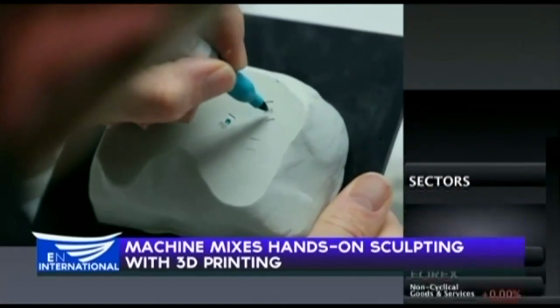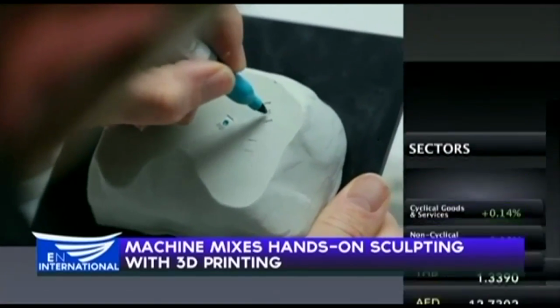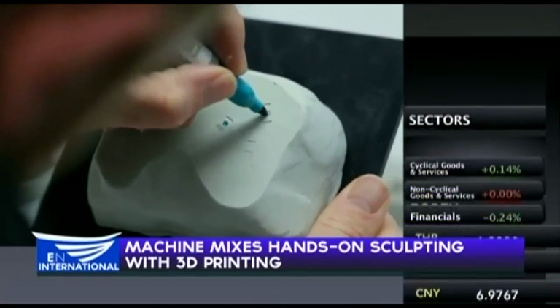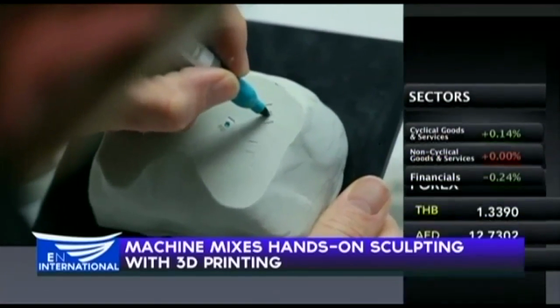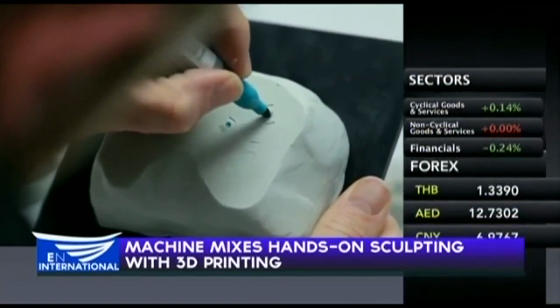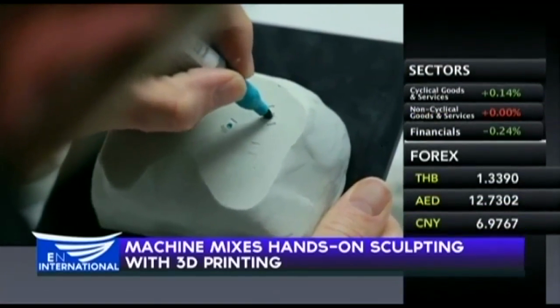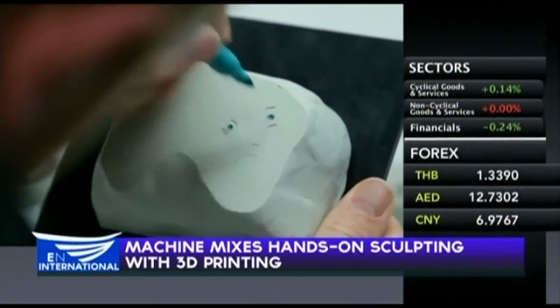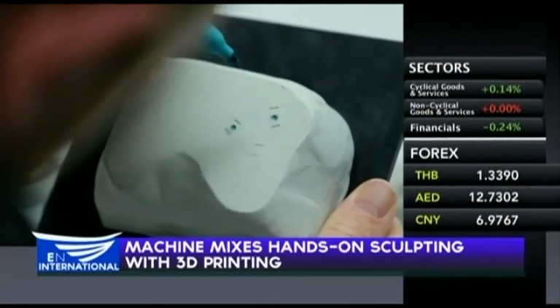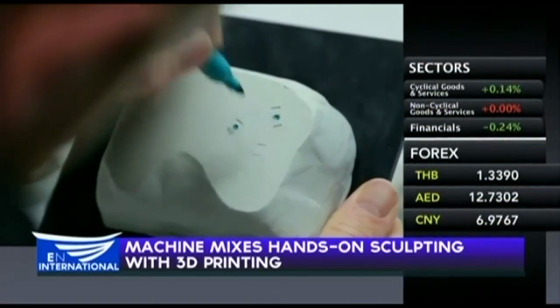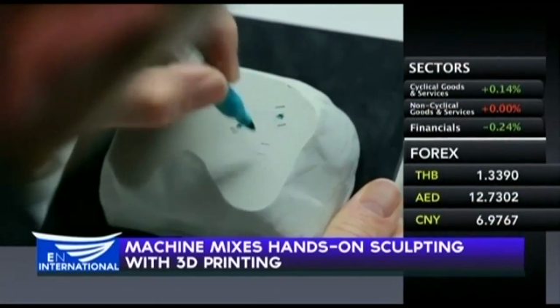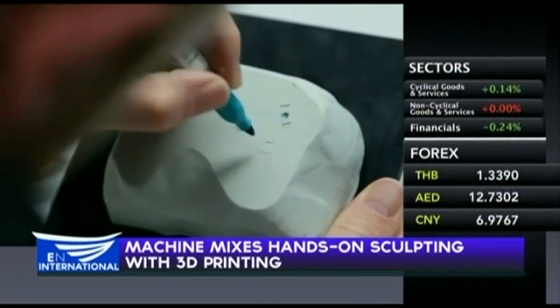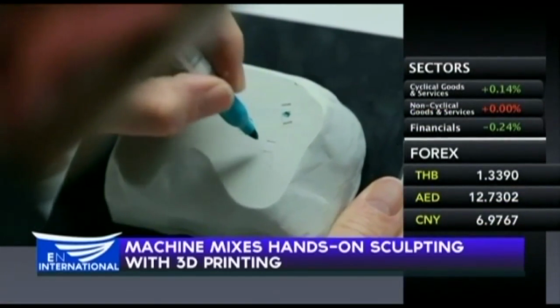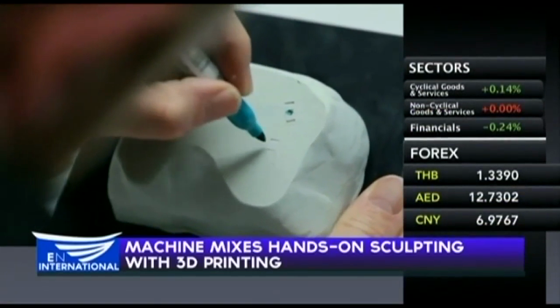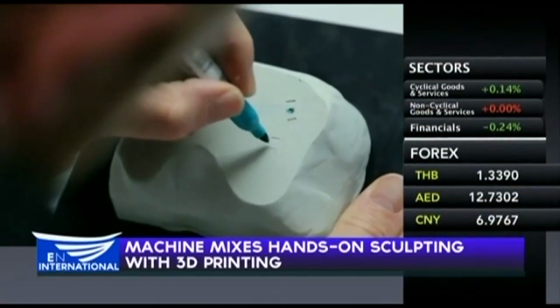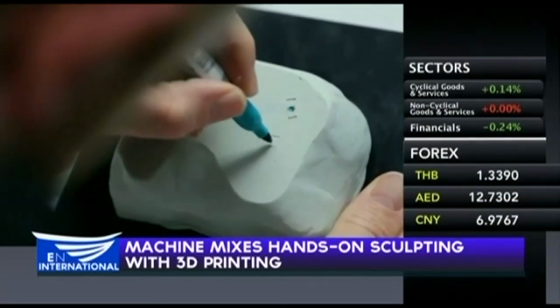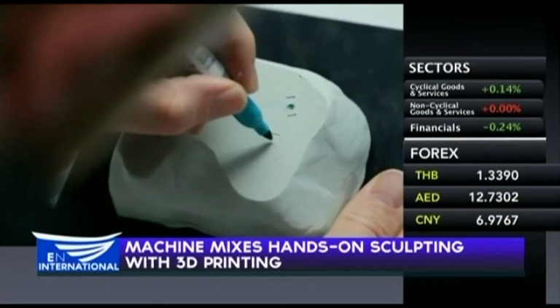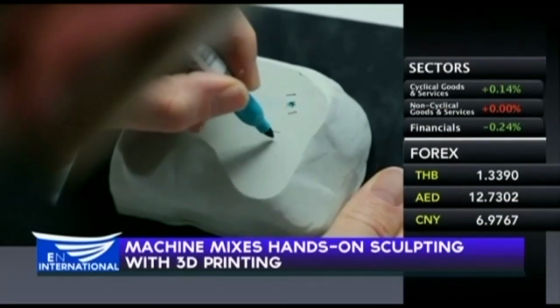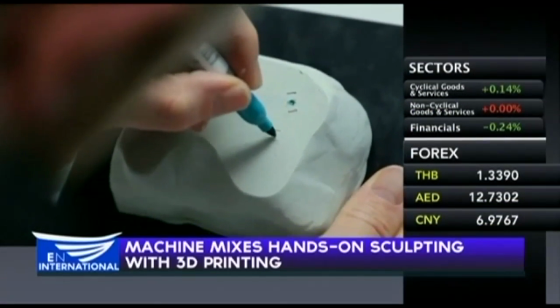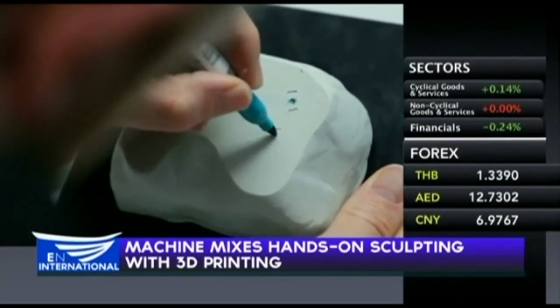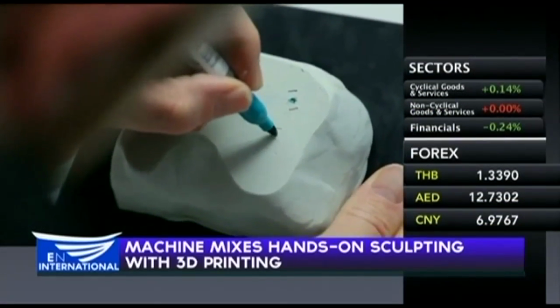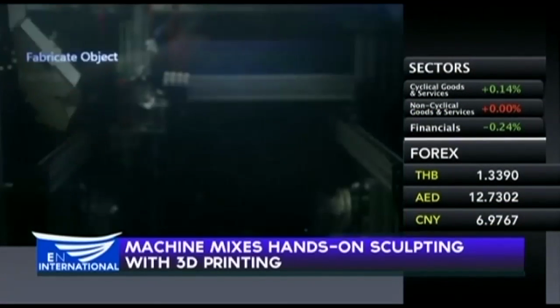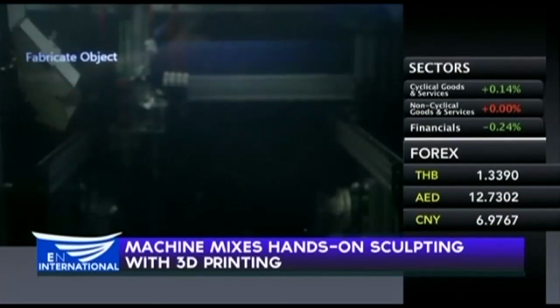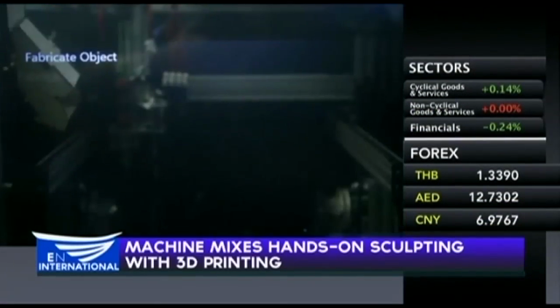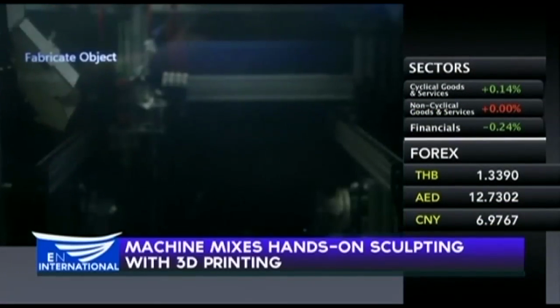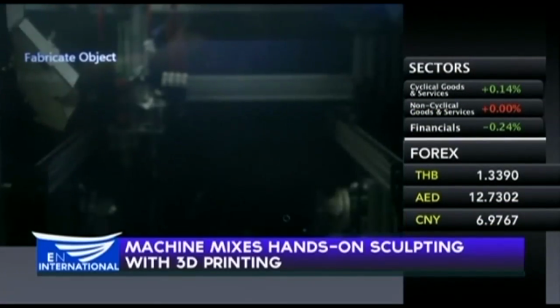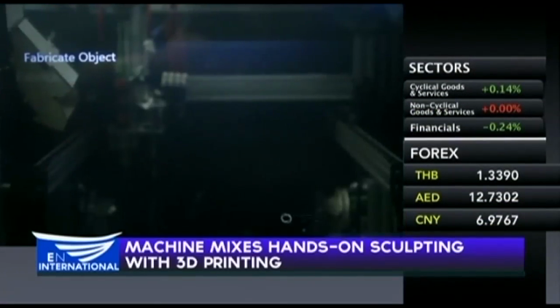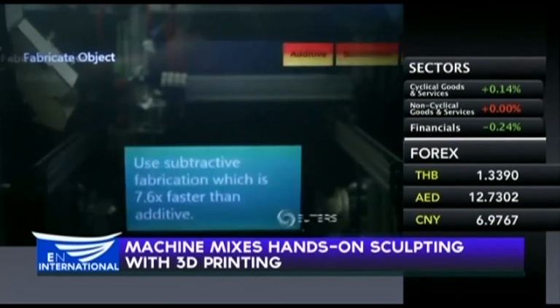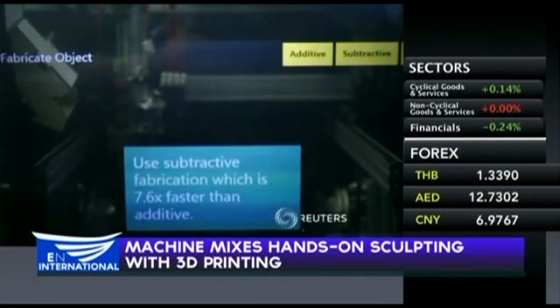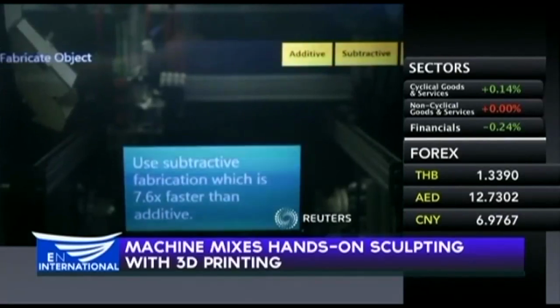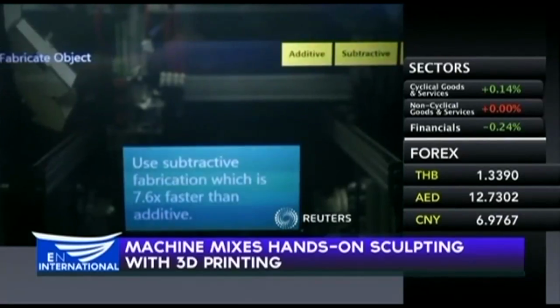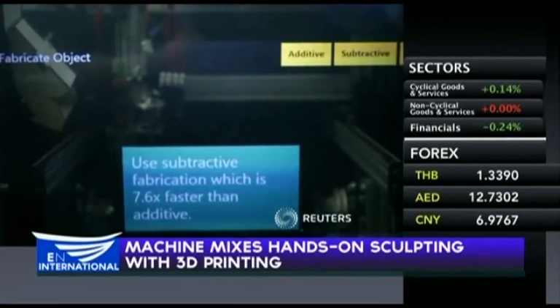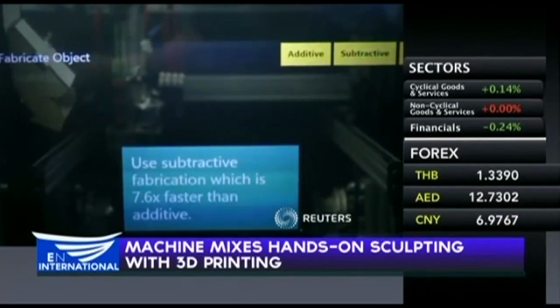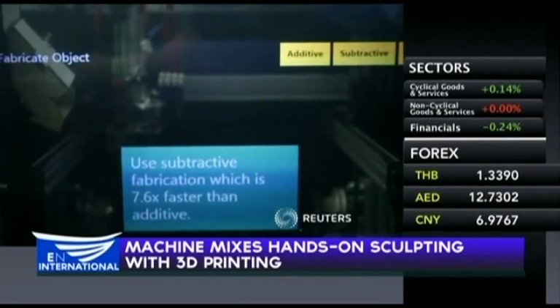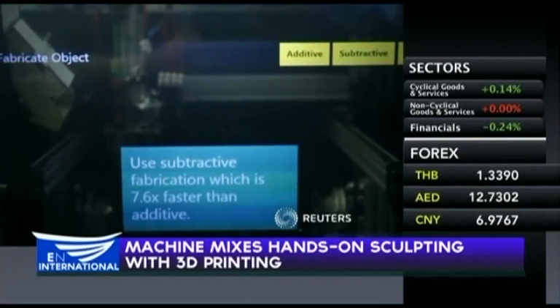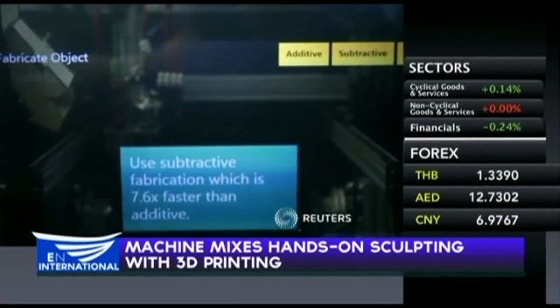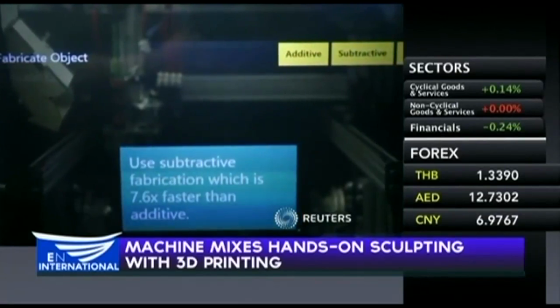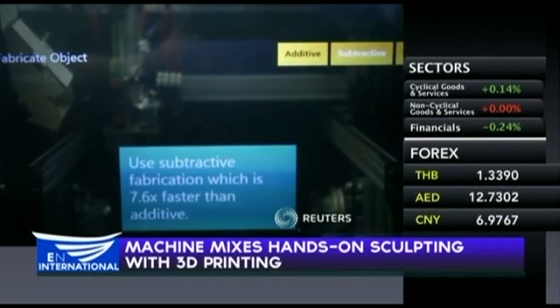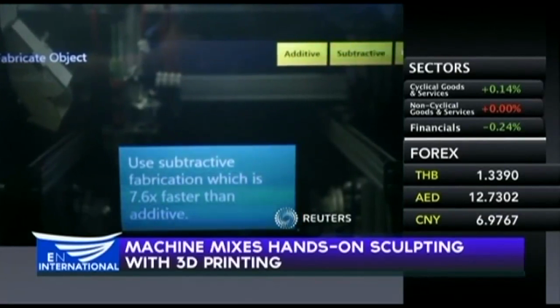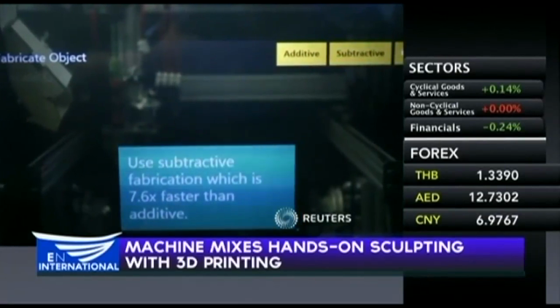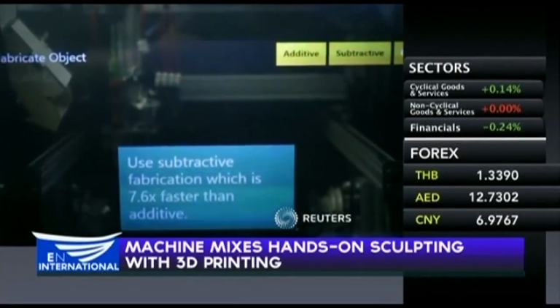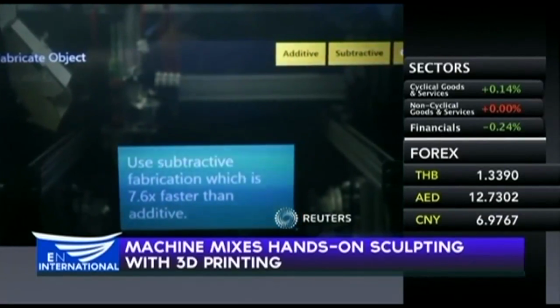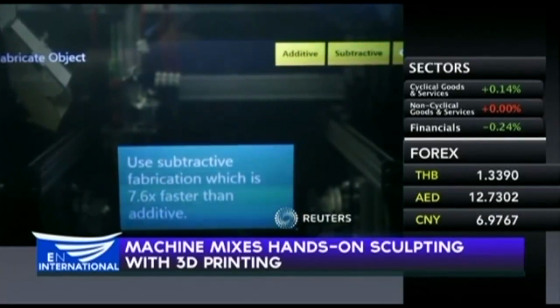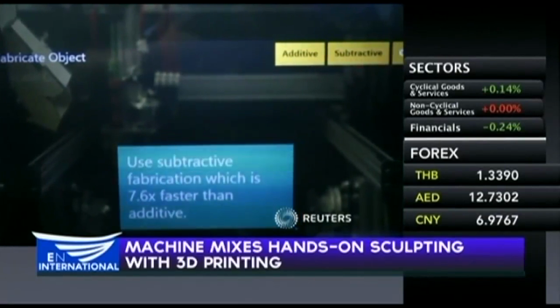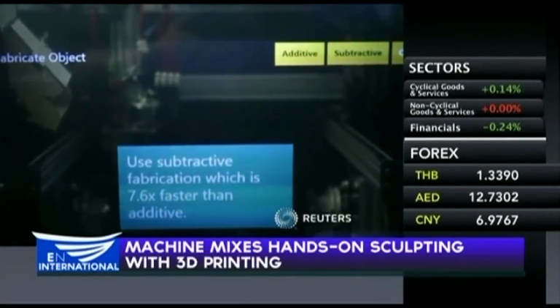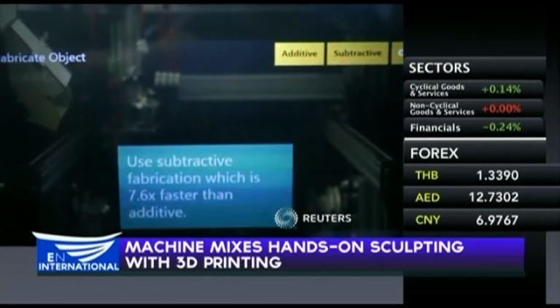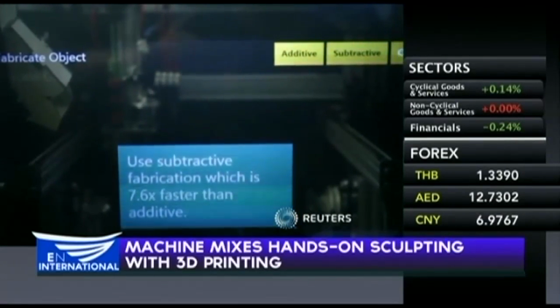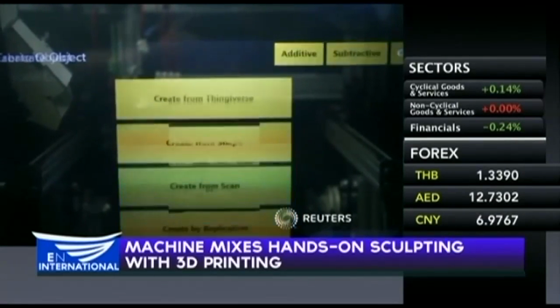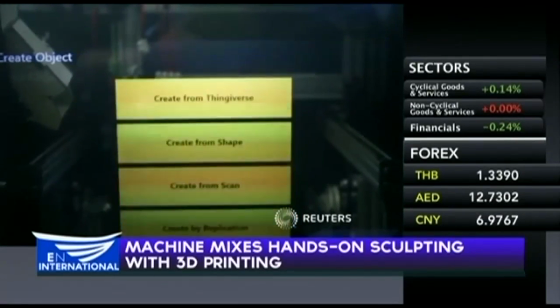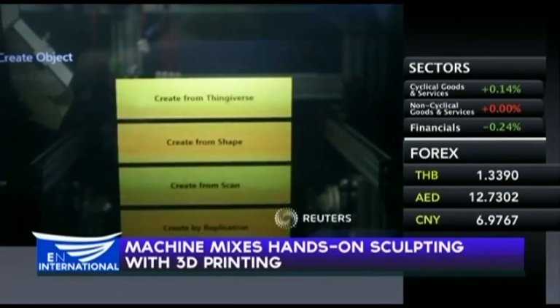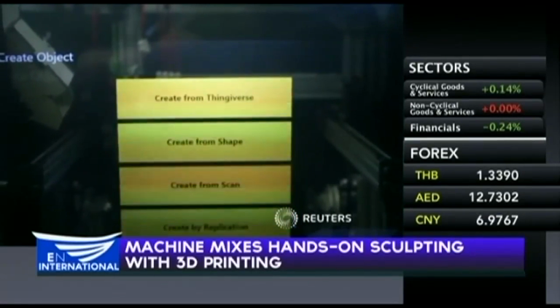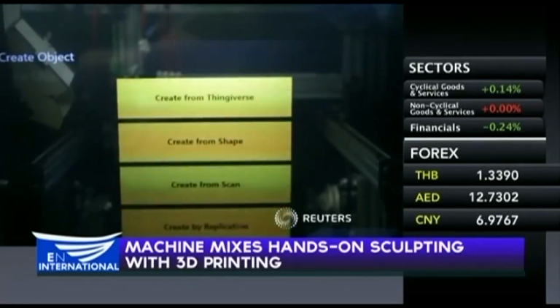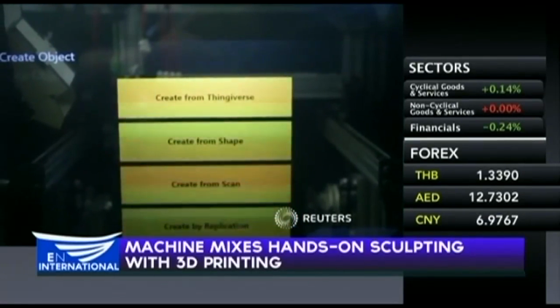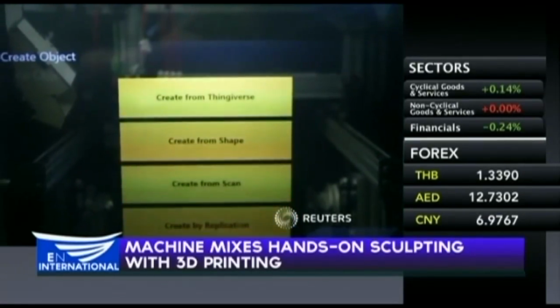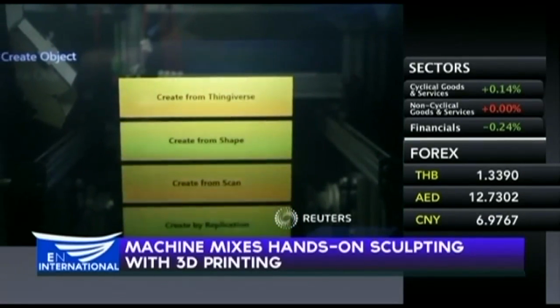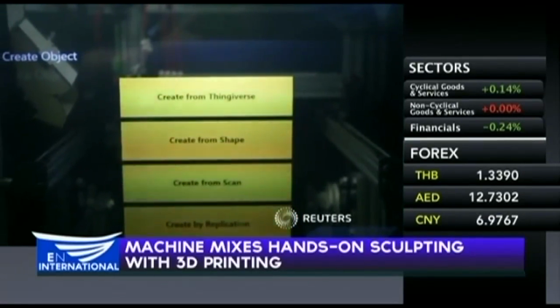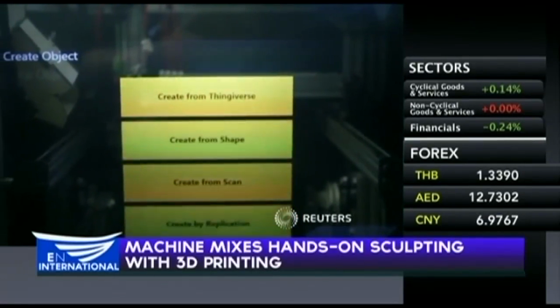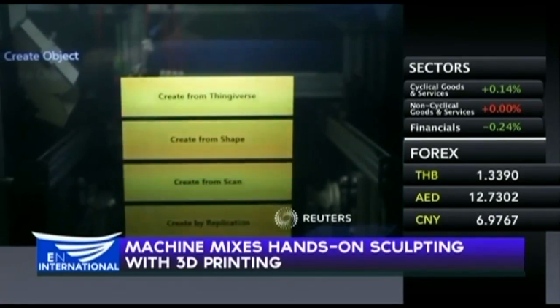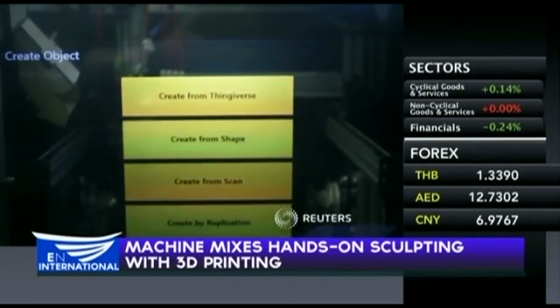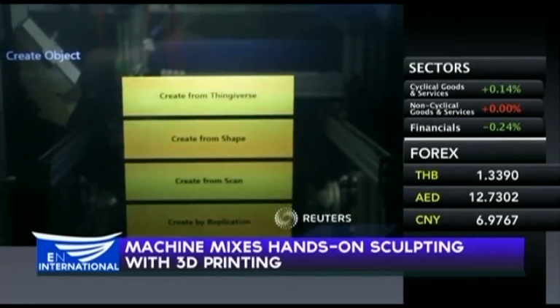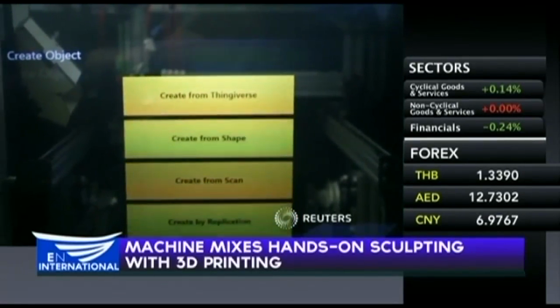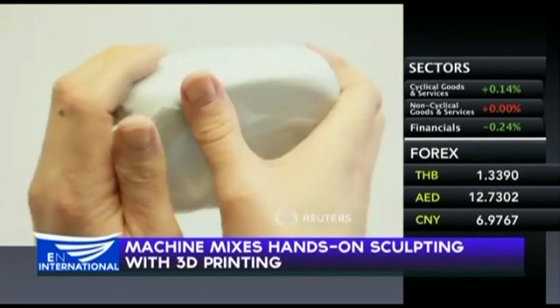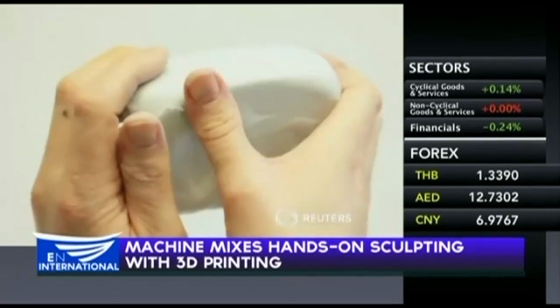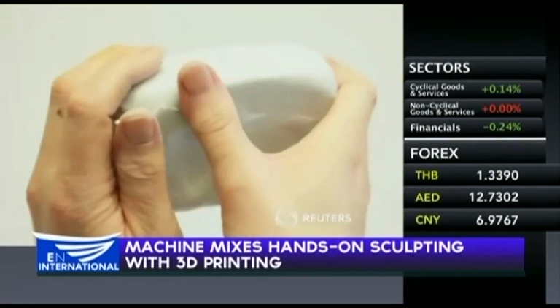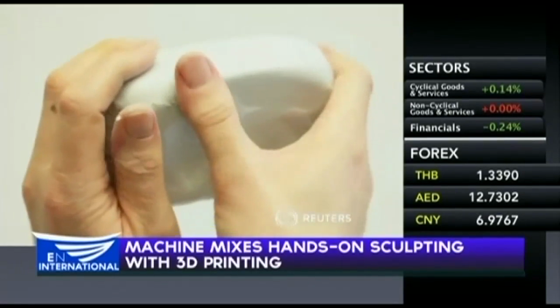Its designers think their technique, called bi-directional fabrication, could be widespread within five years.